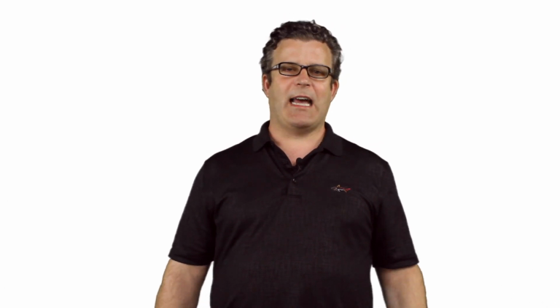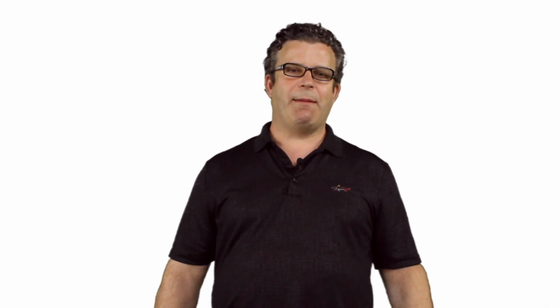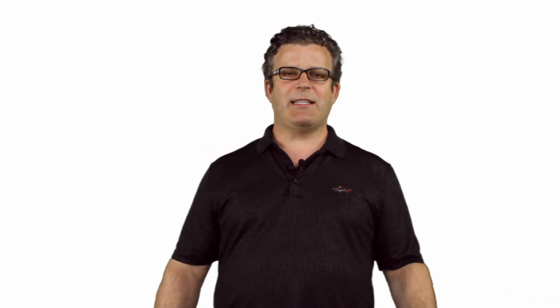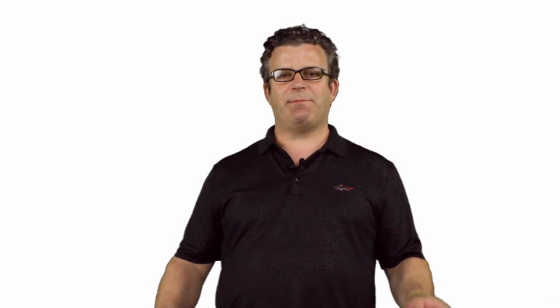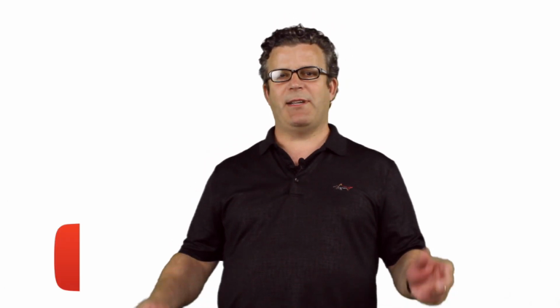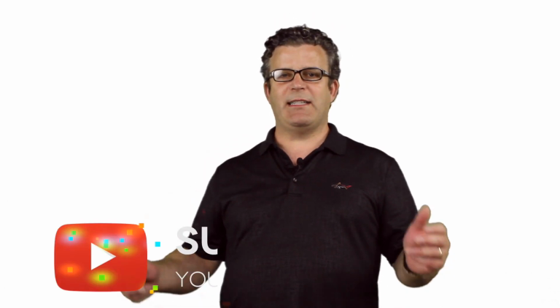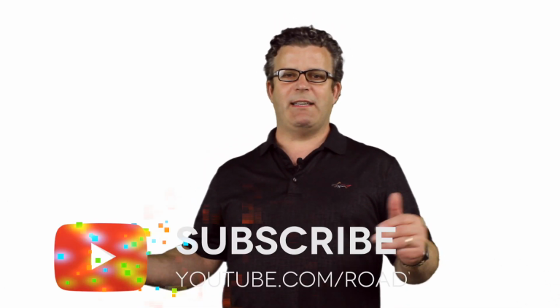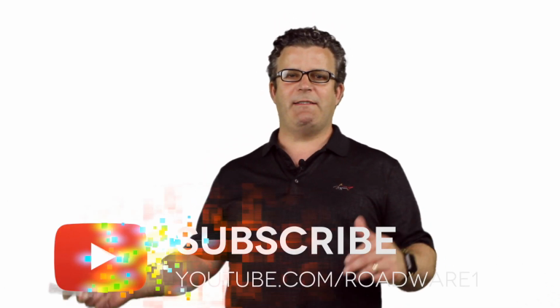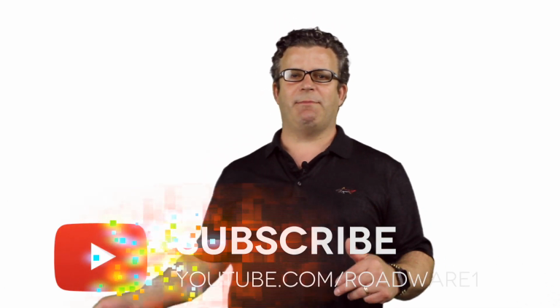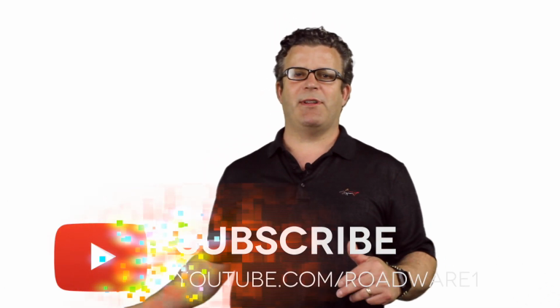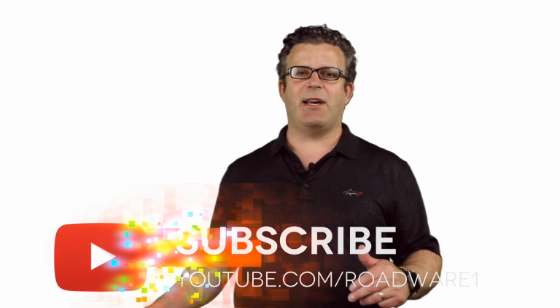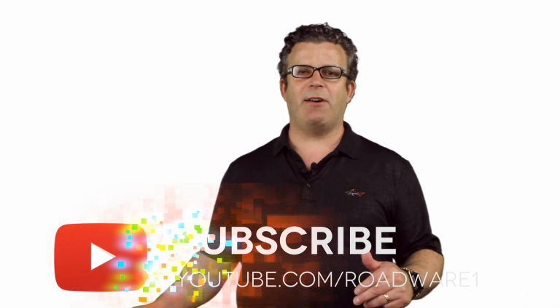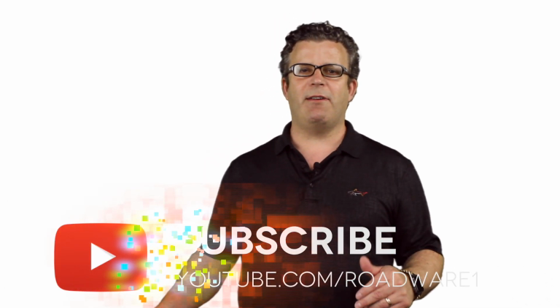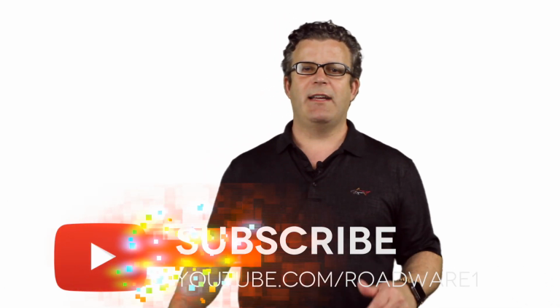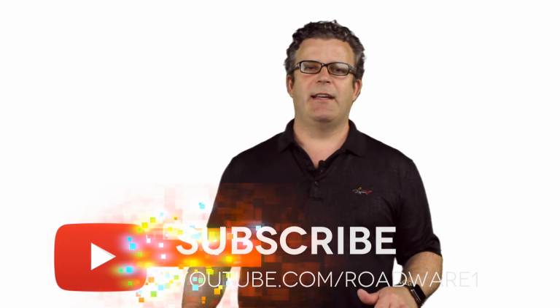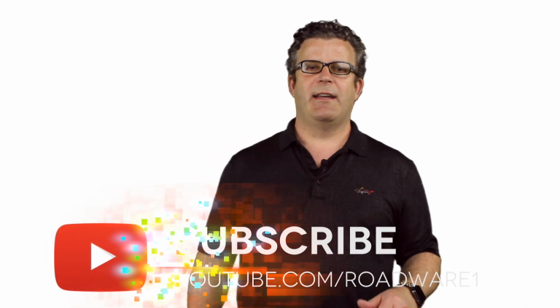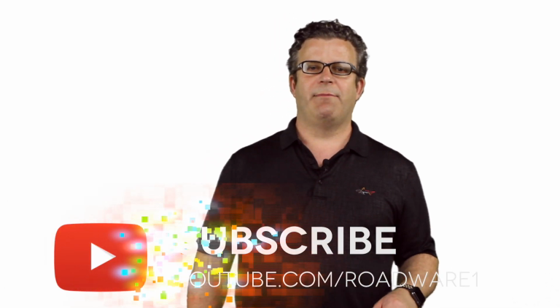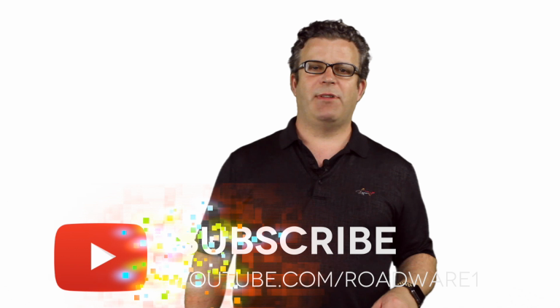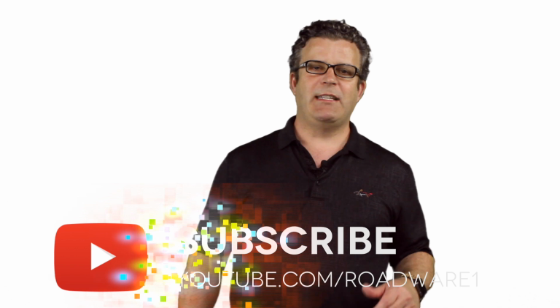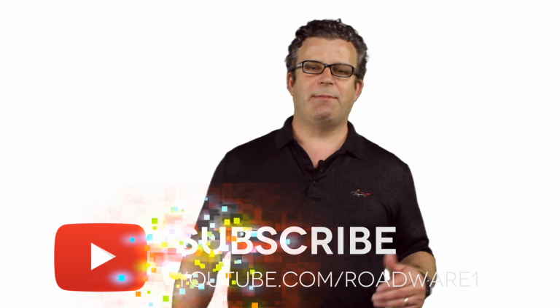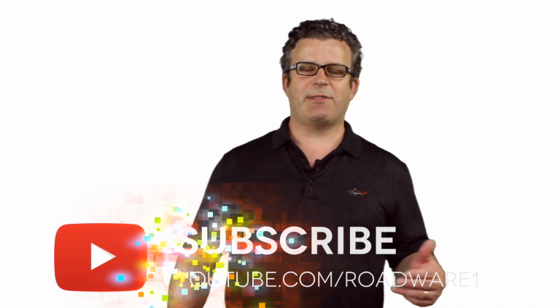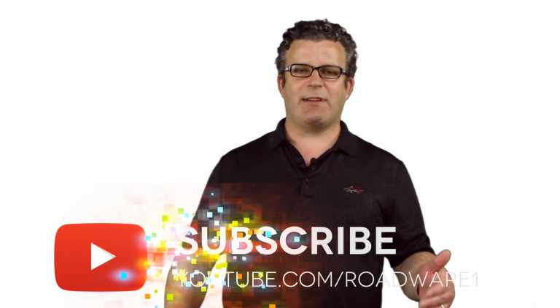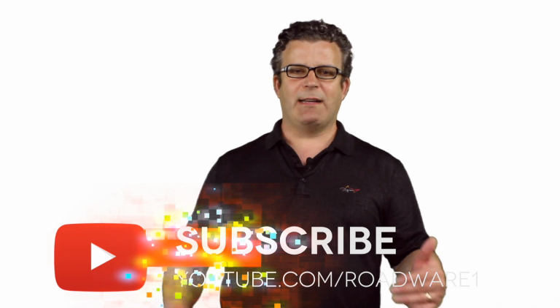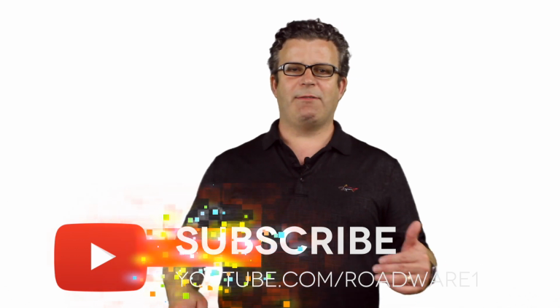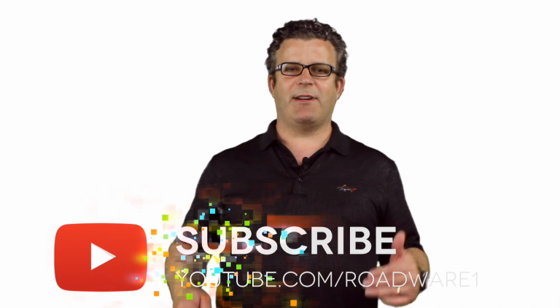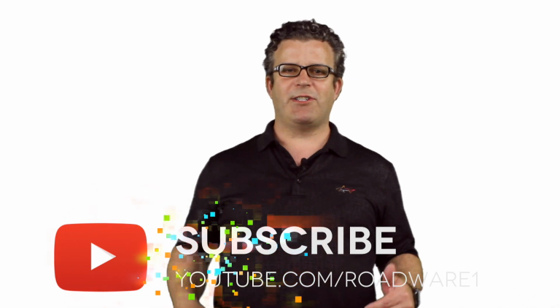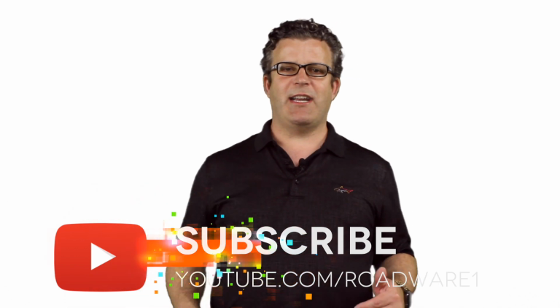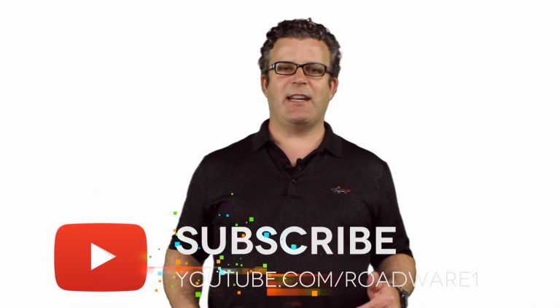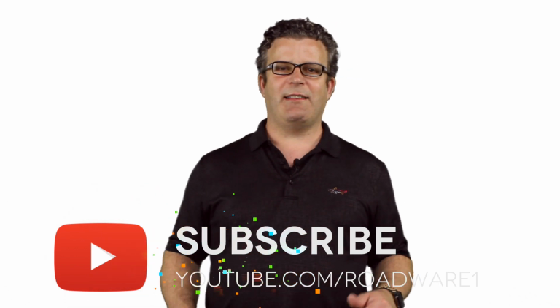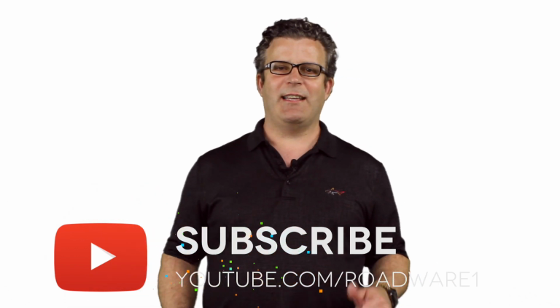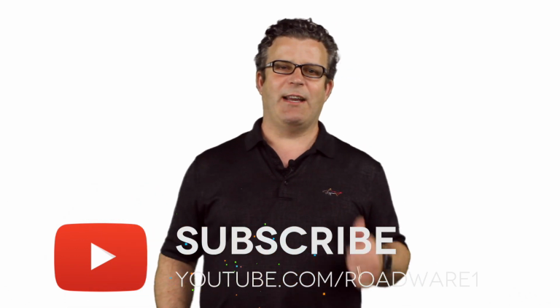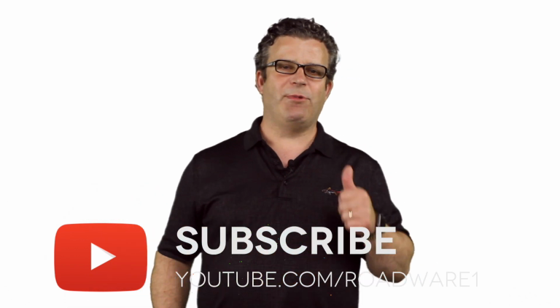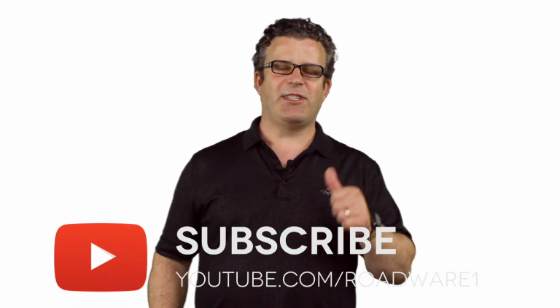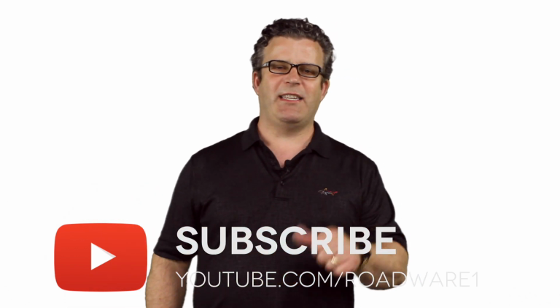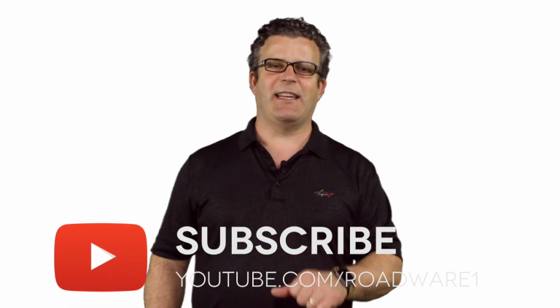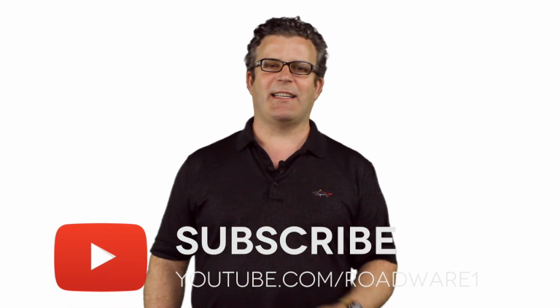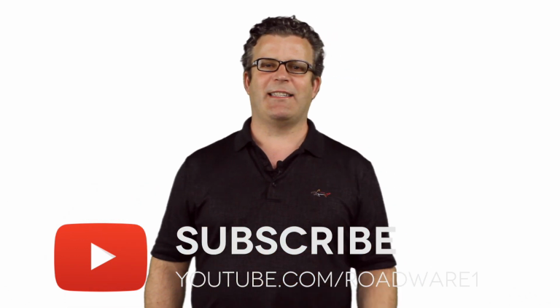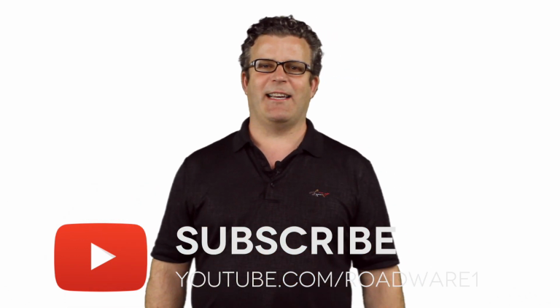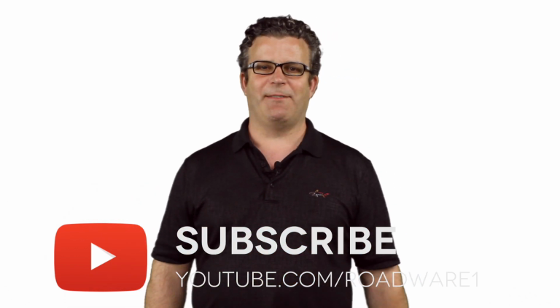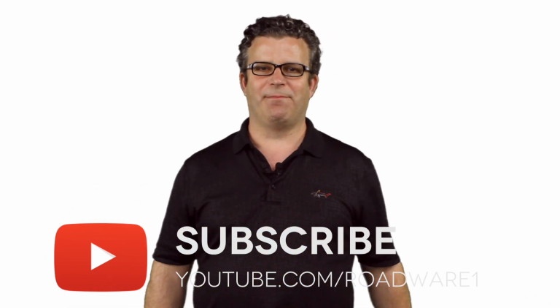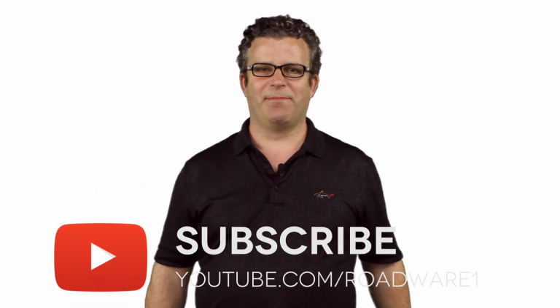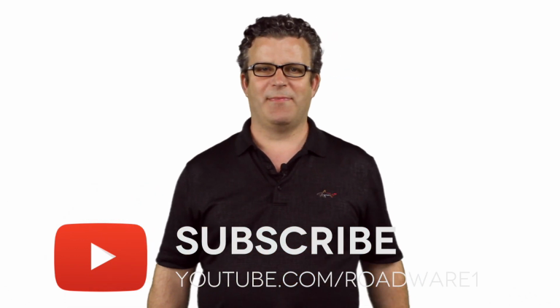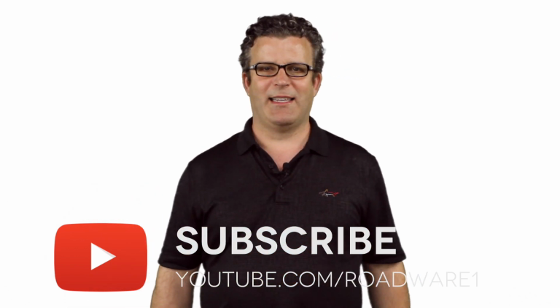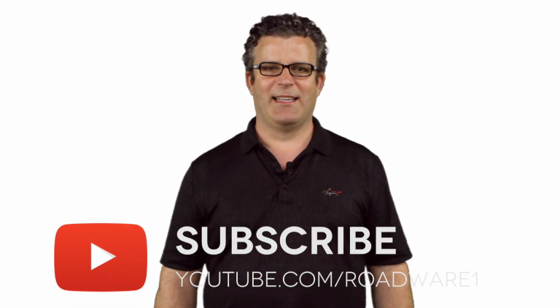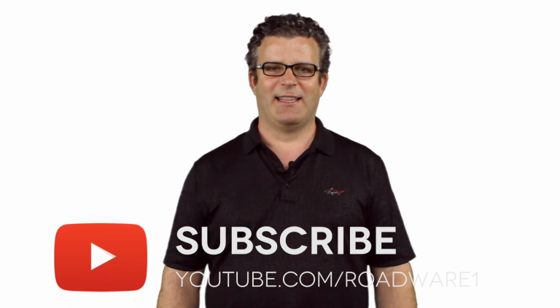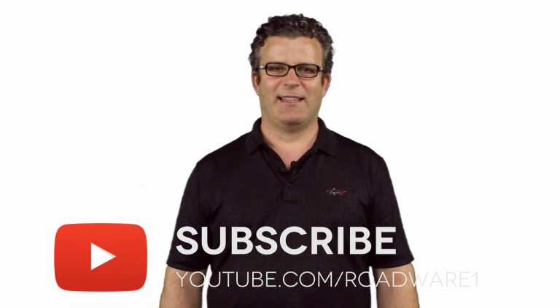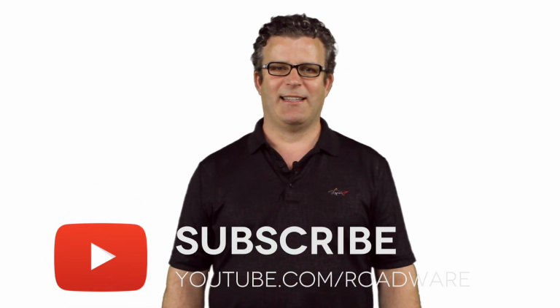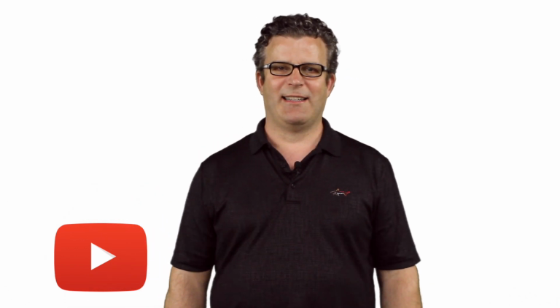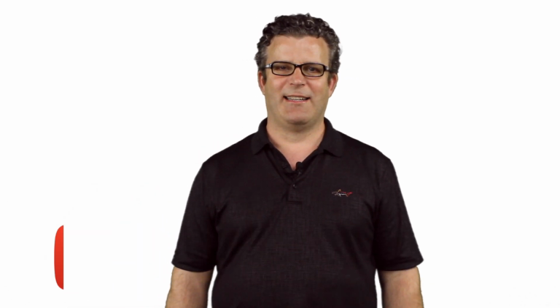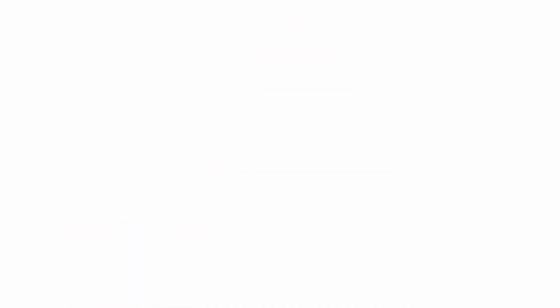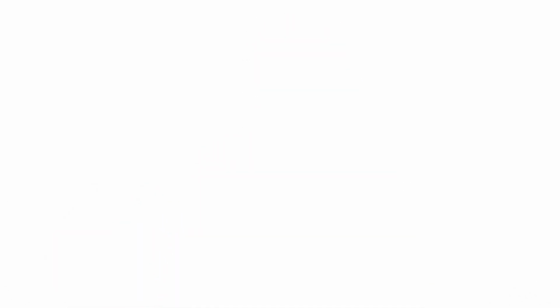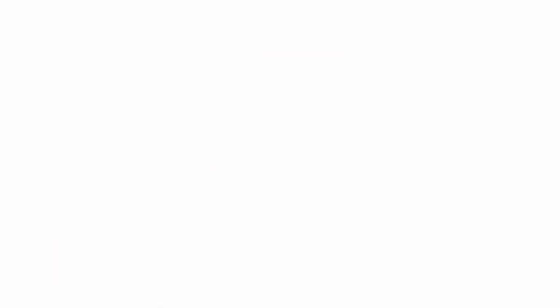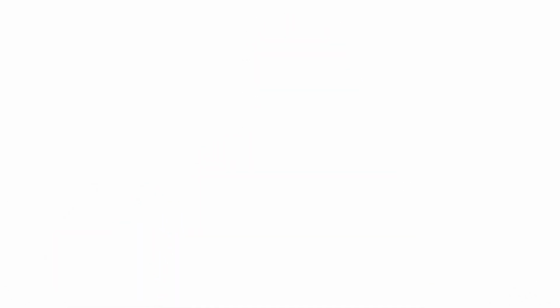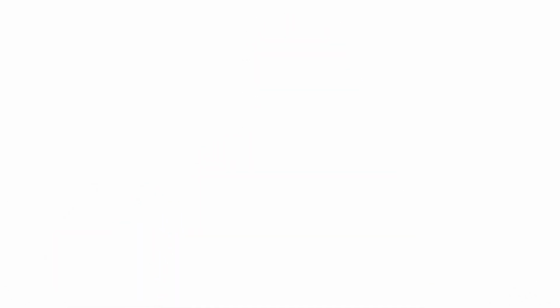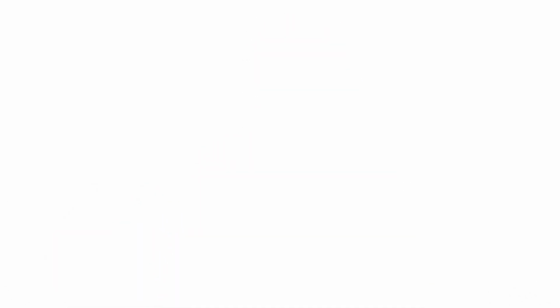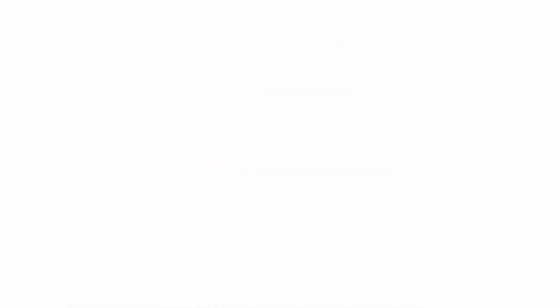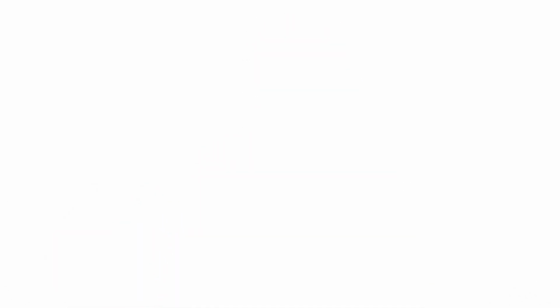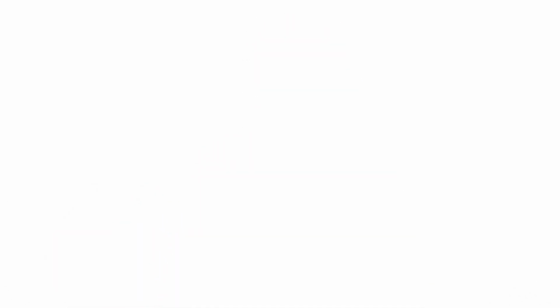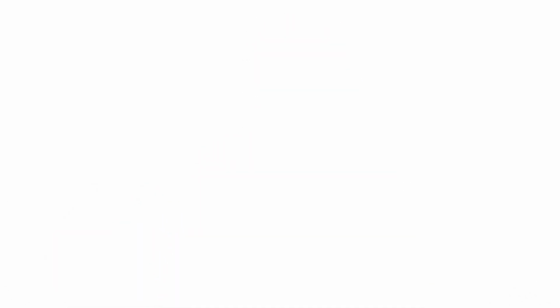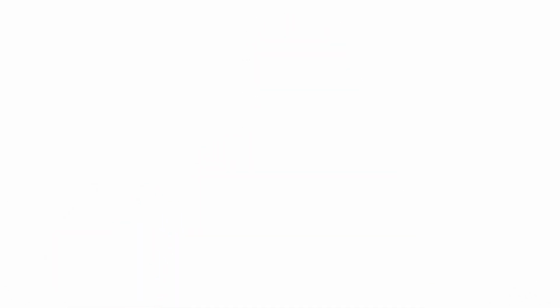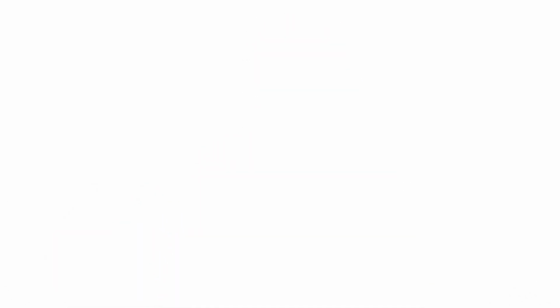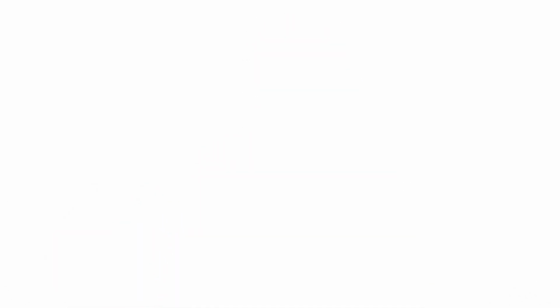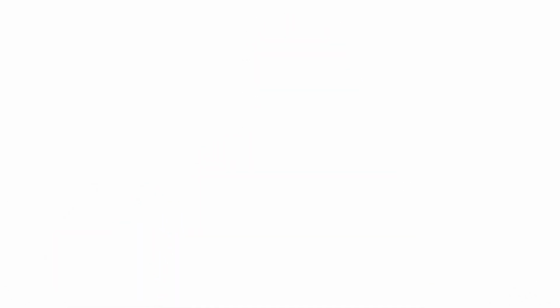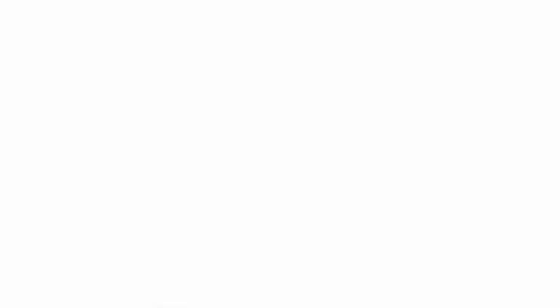Leave your comments below, please subscribe to our channel, and we'll see you next time.